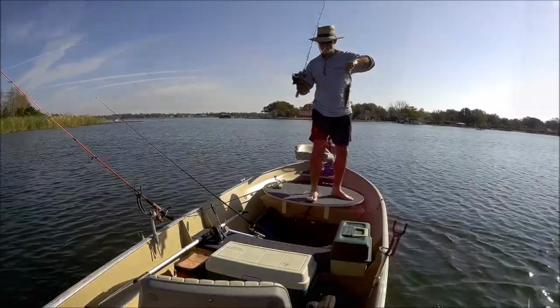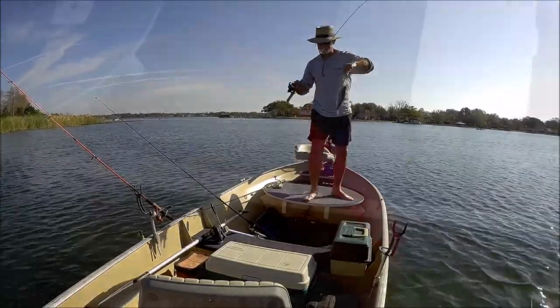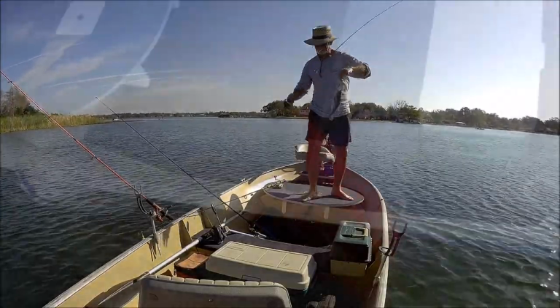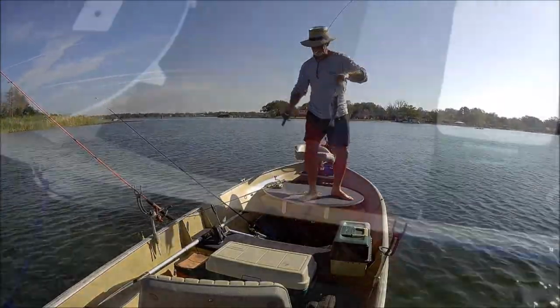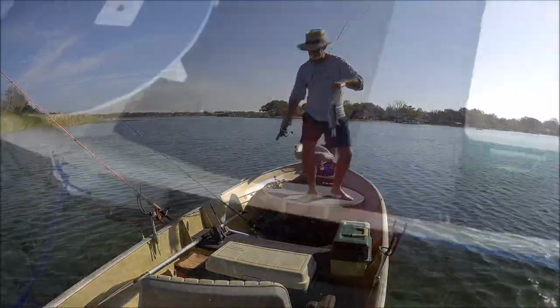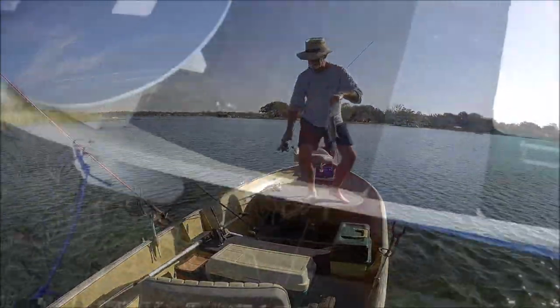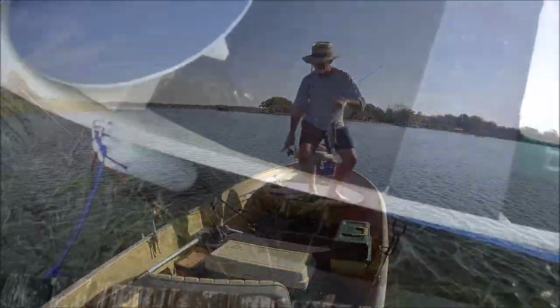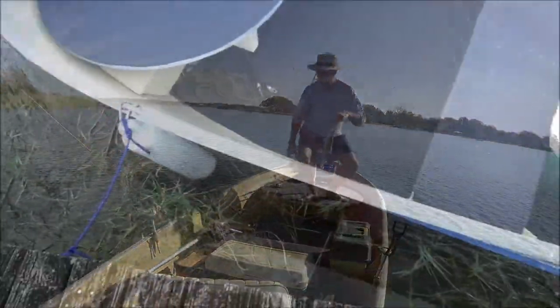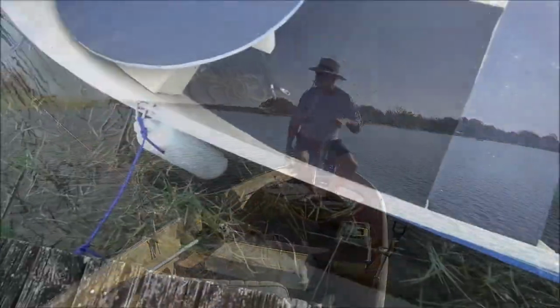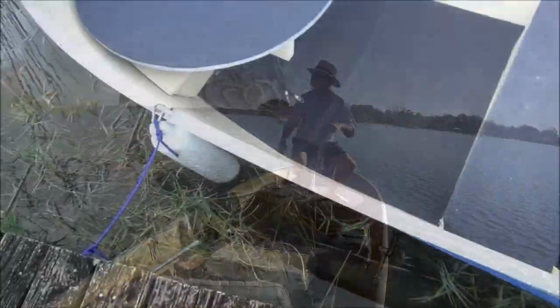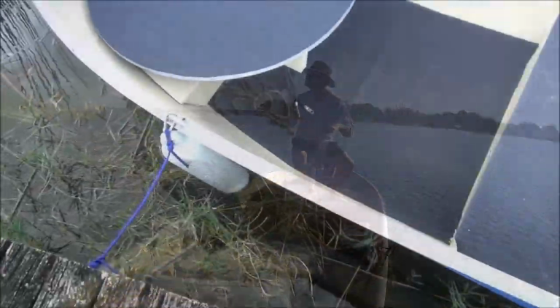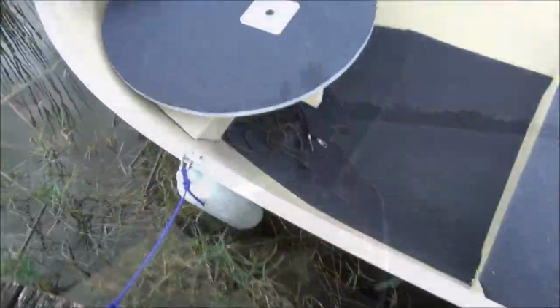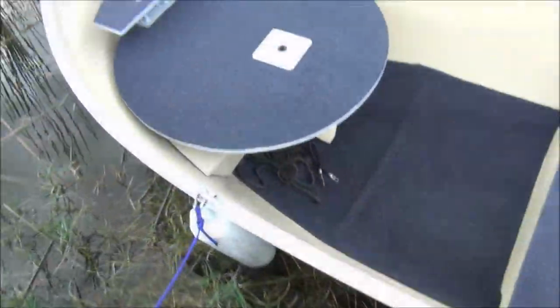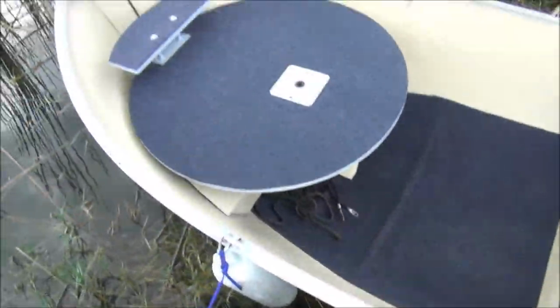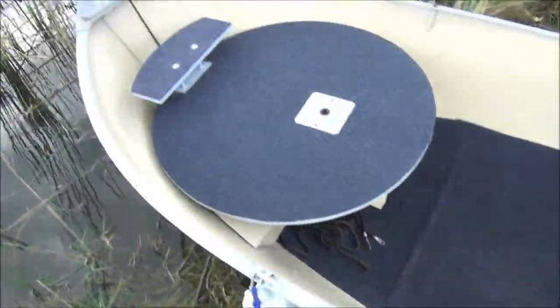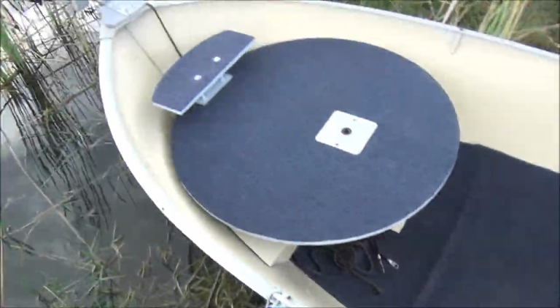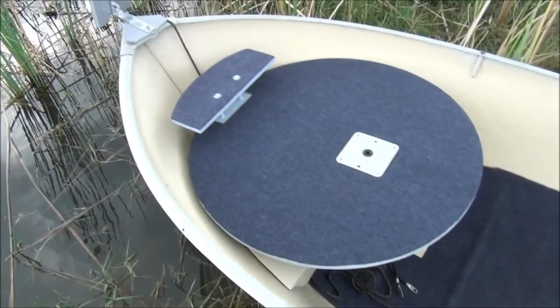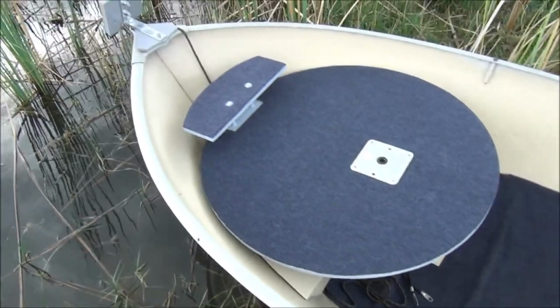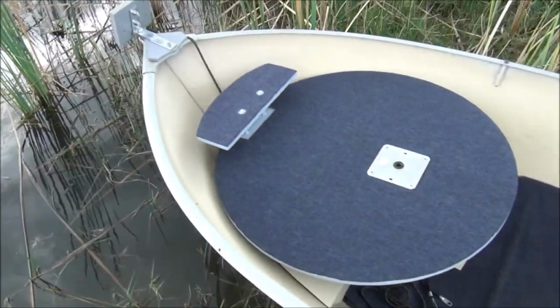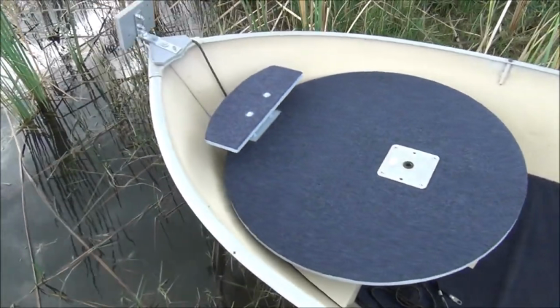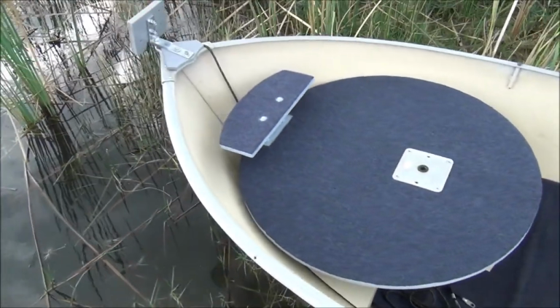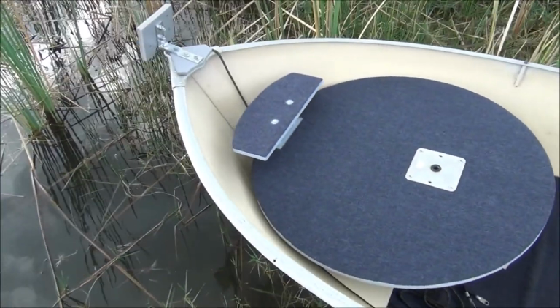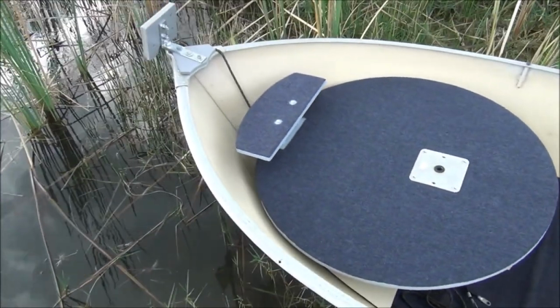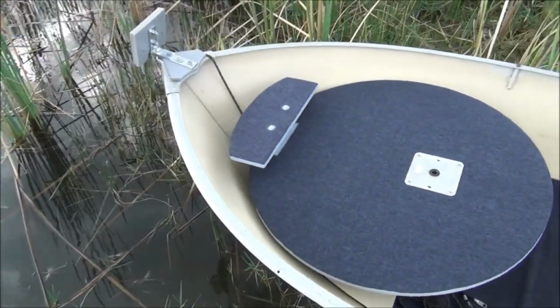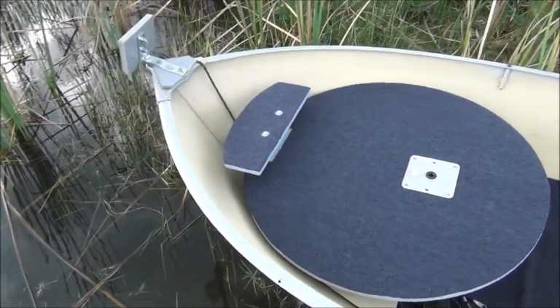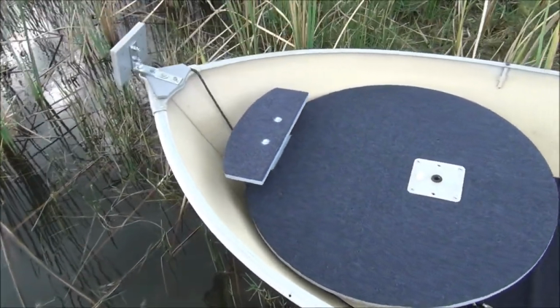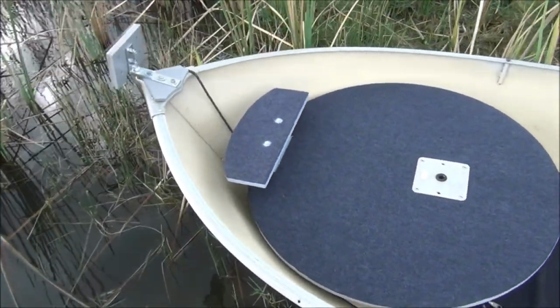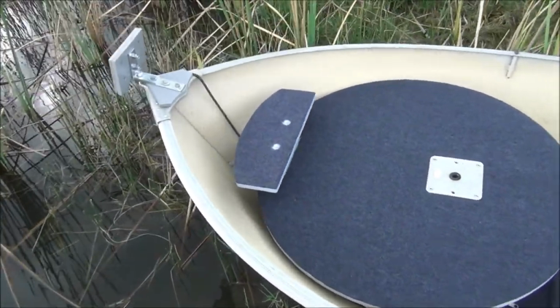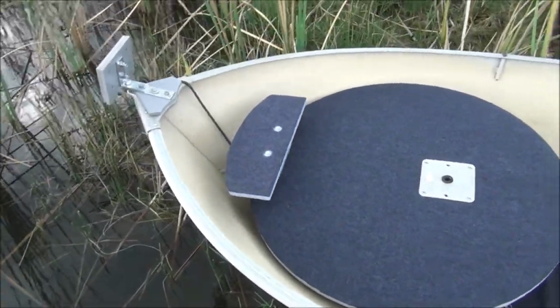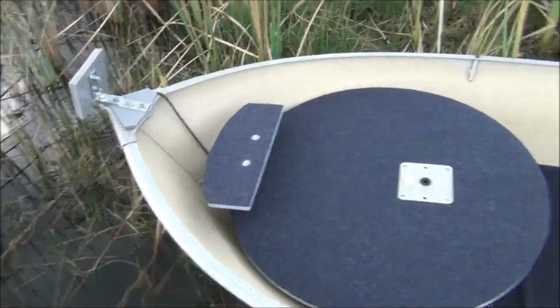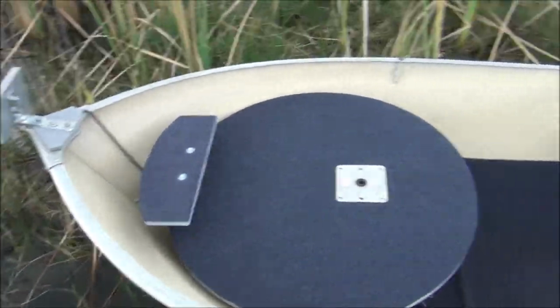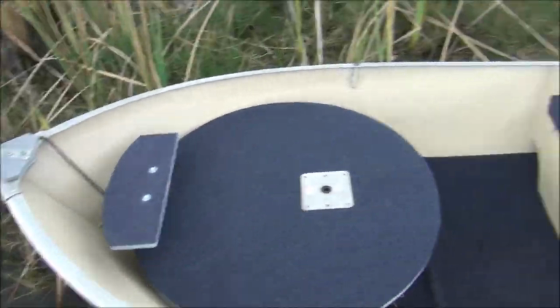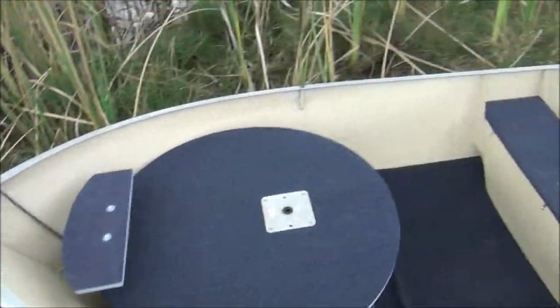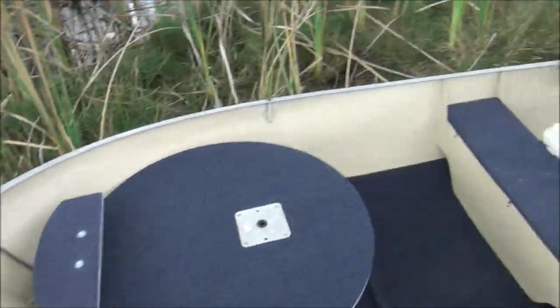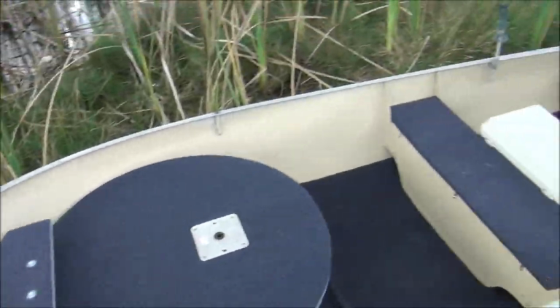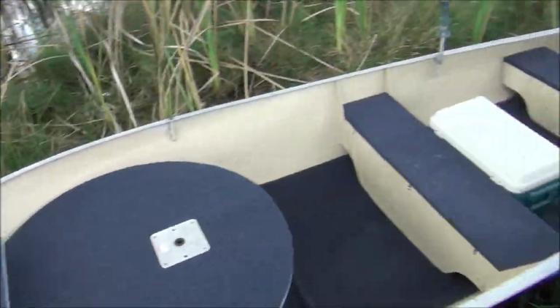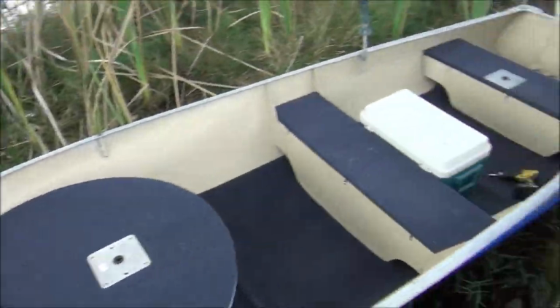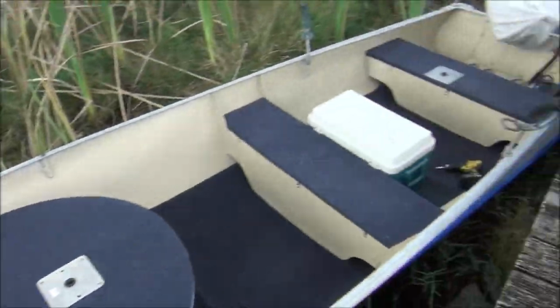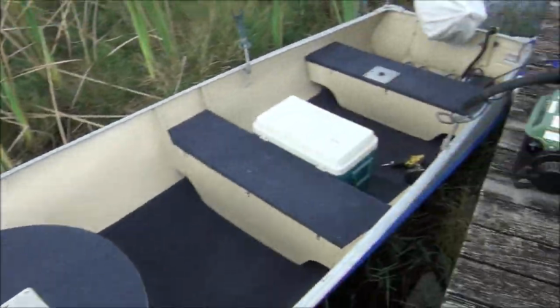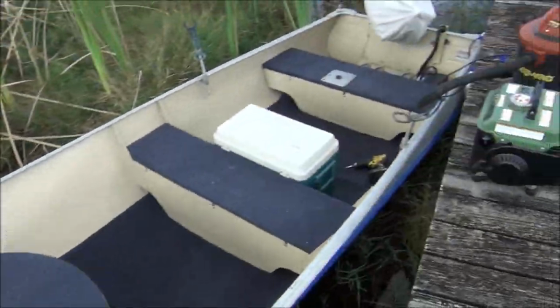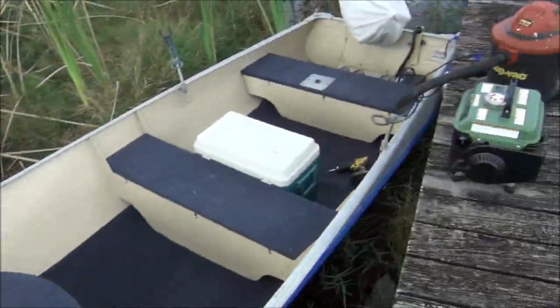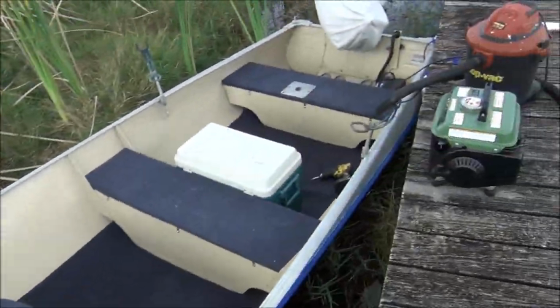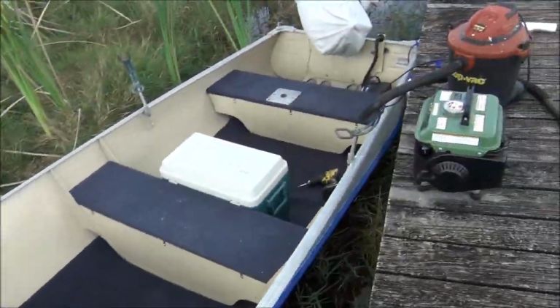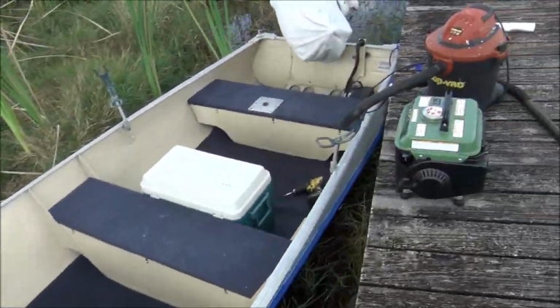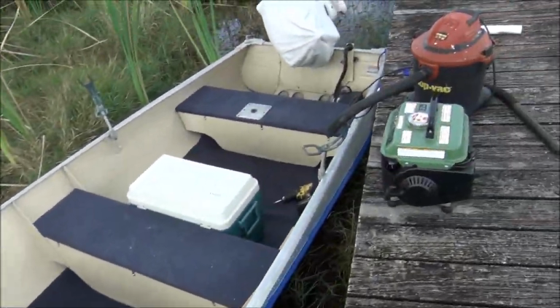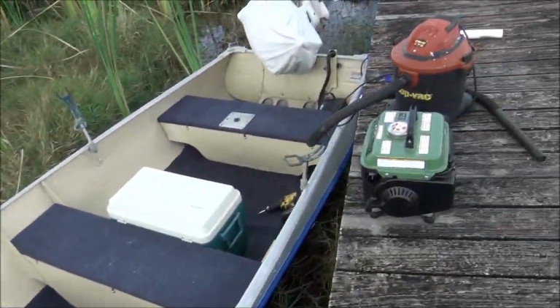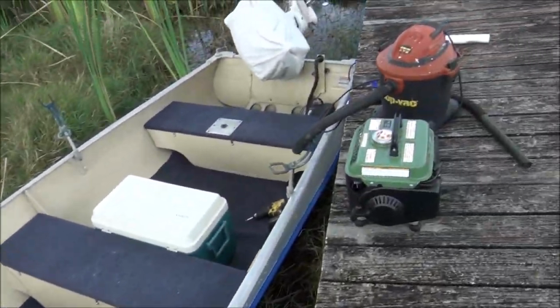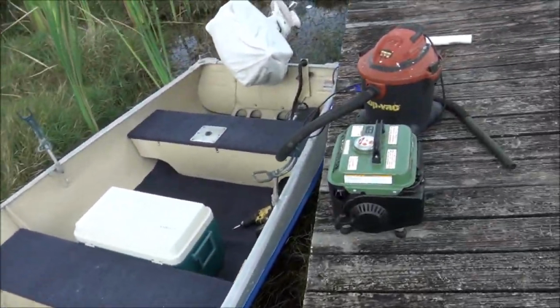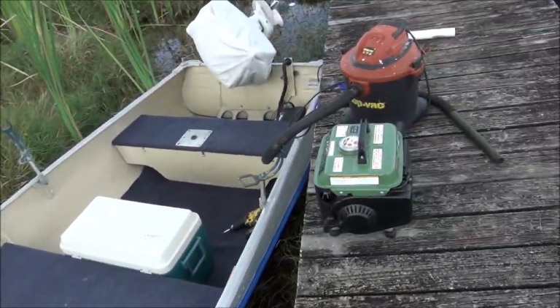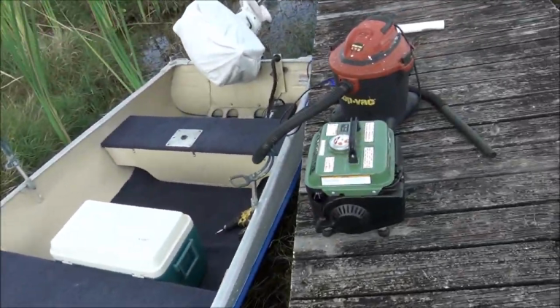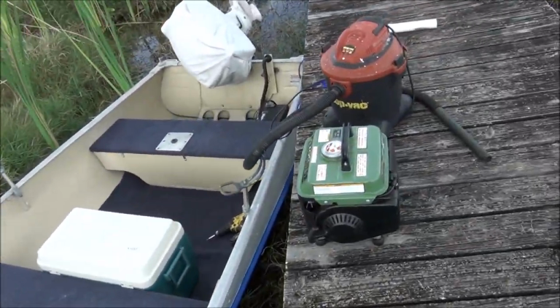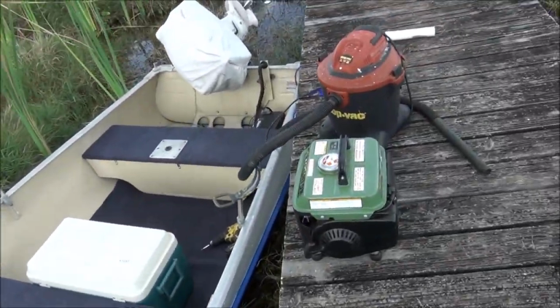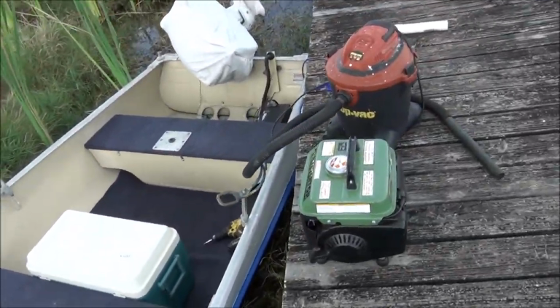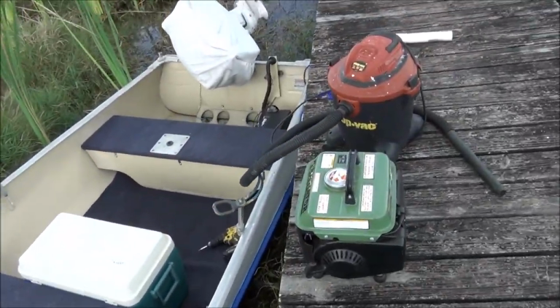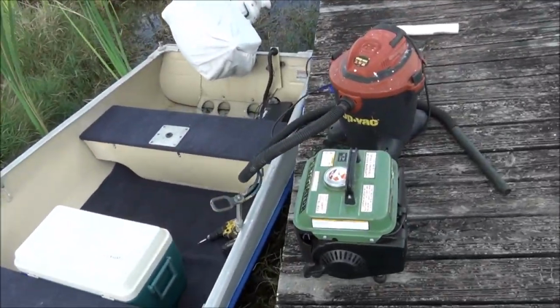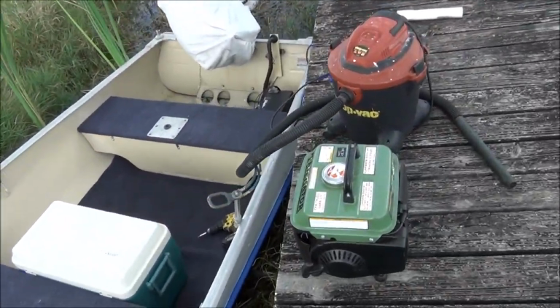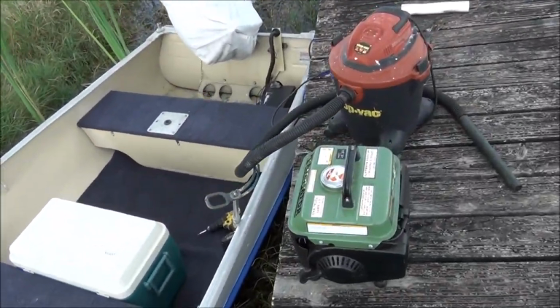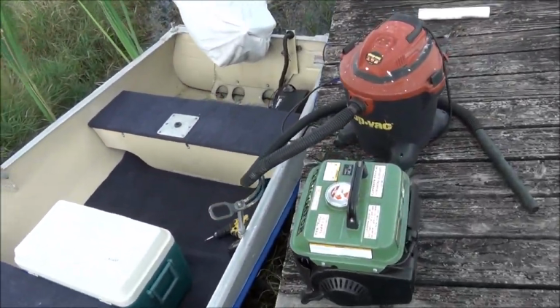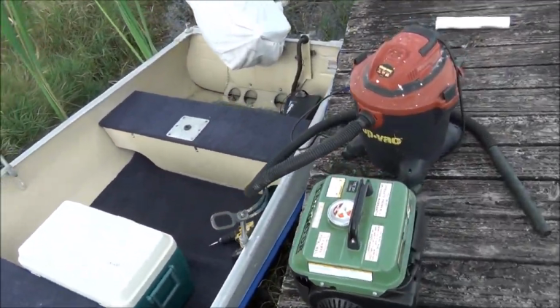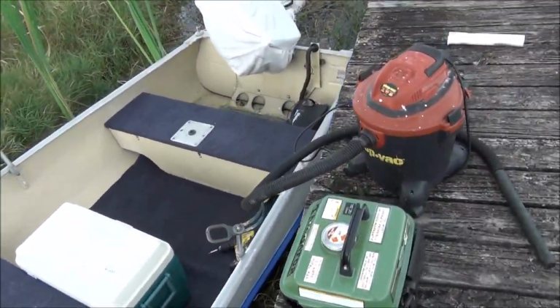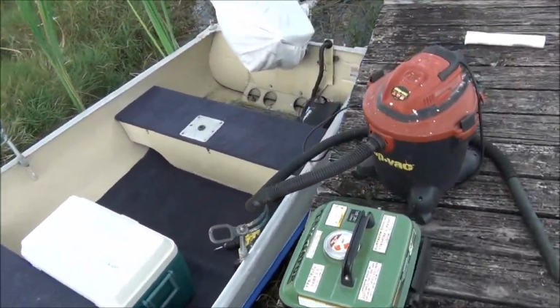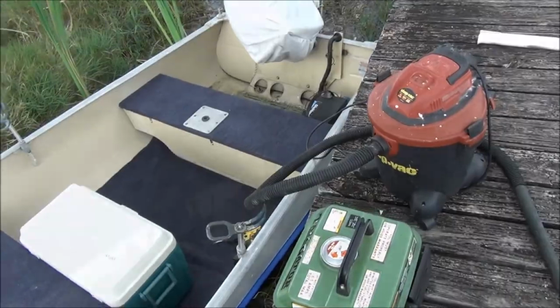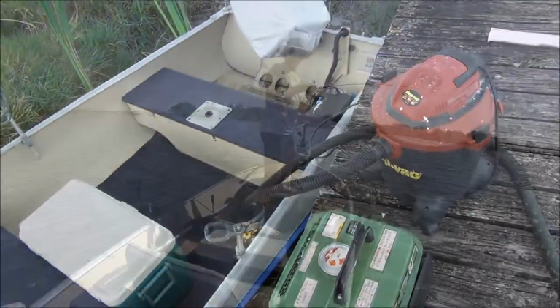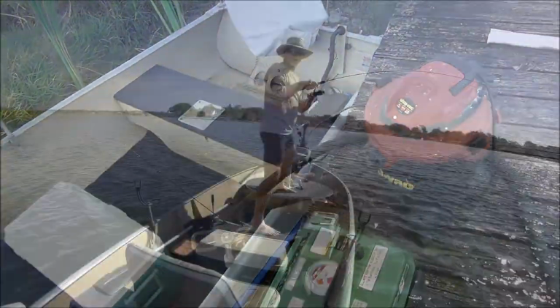Going to fish all day, go home now and get my rods rigged up.